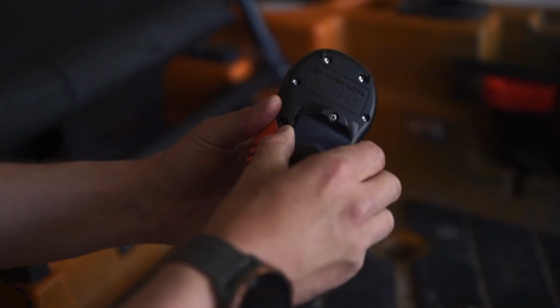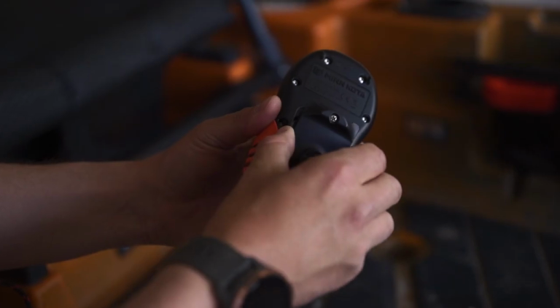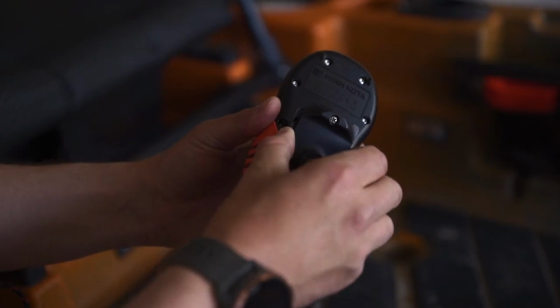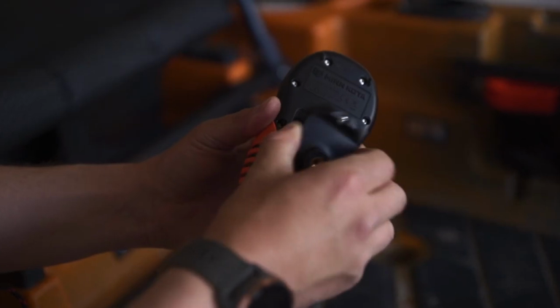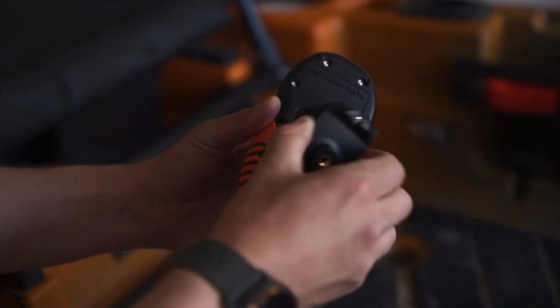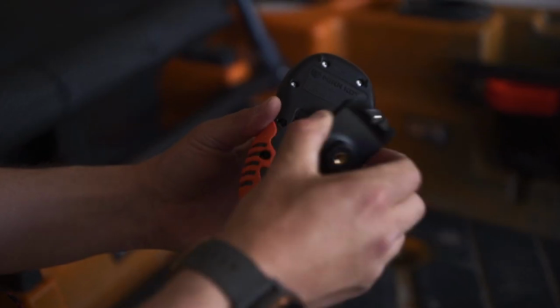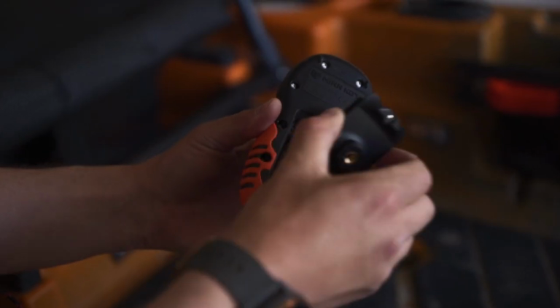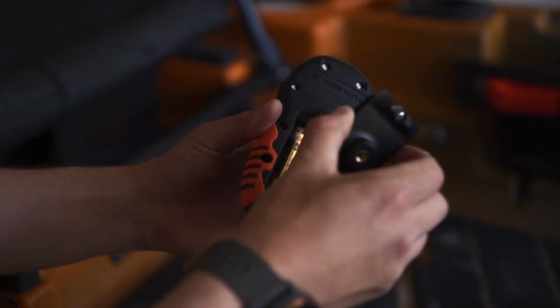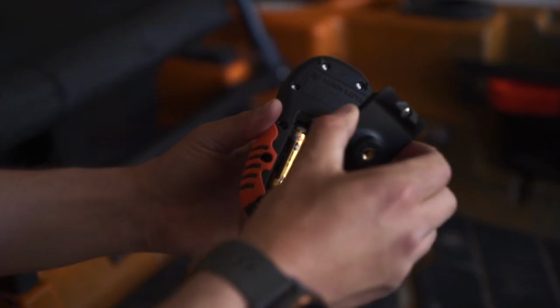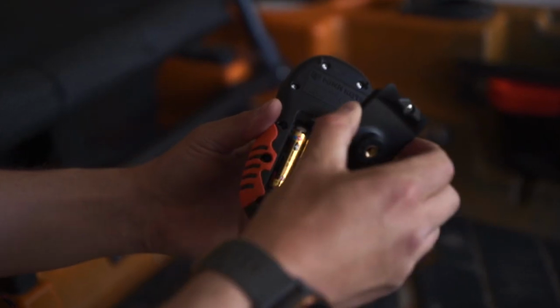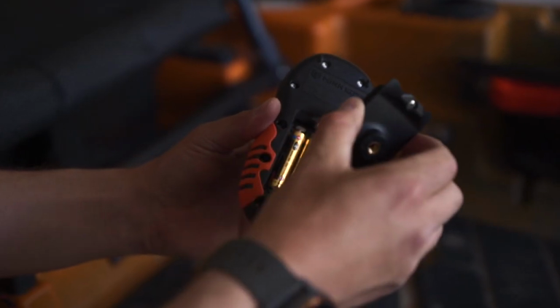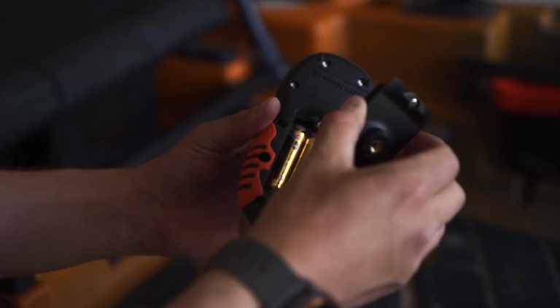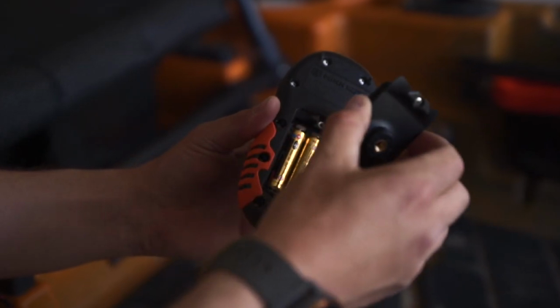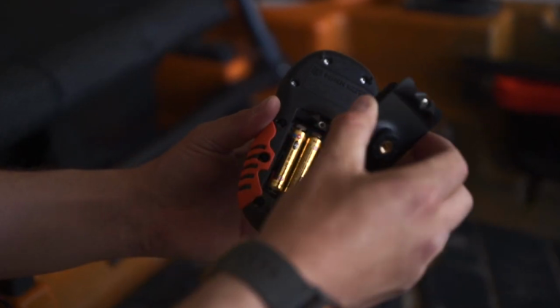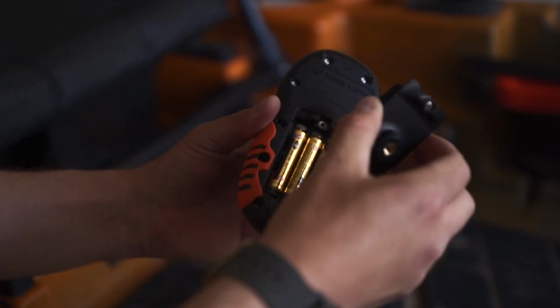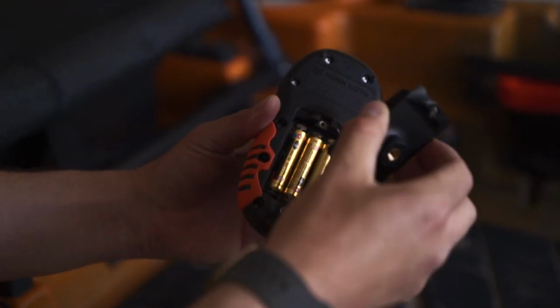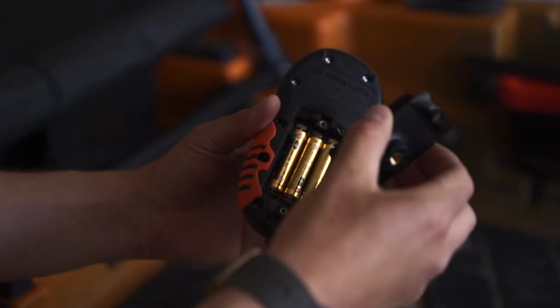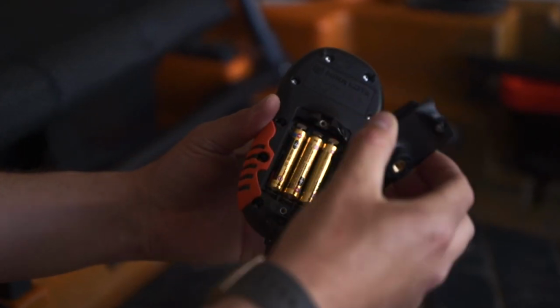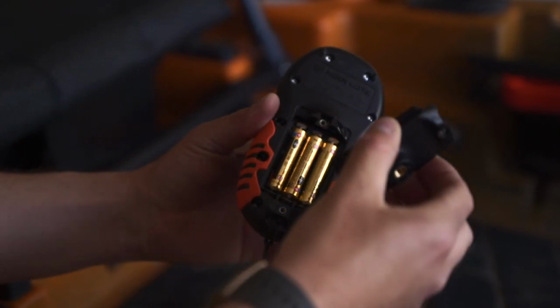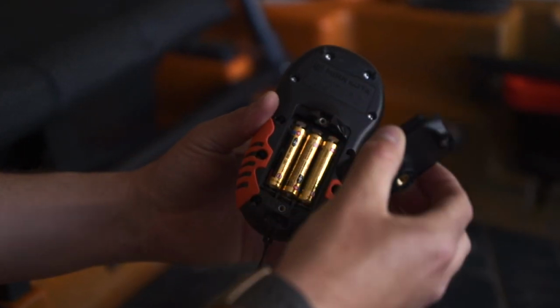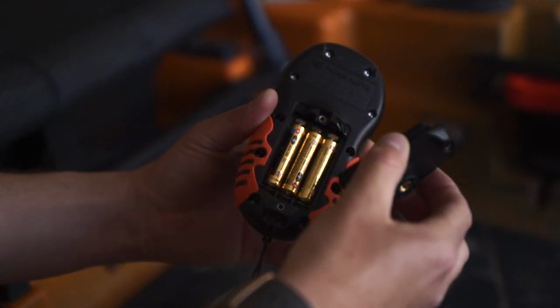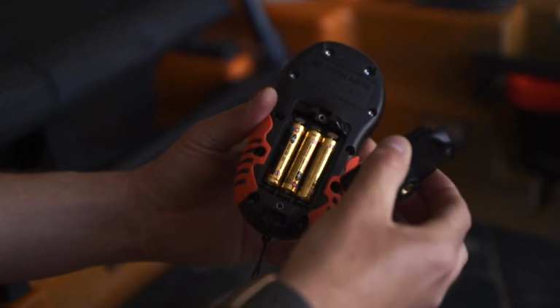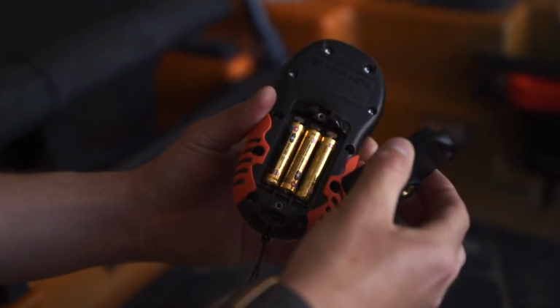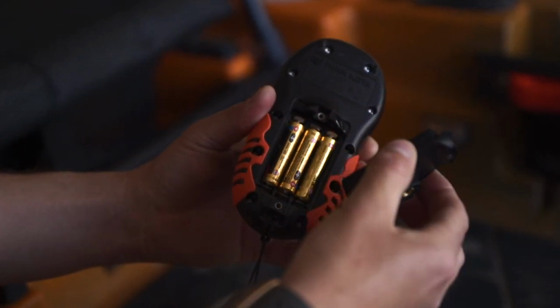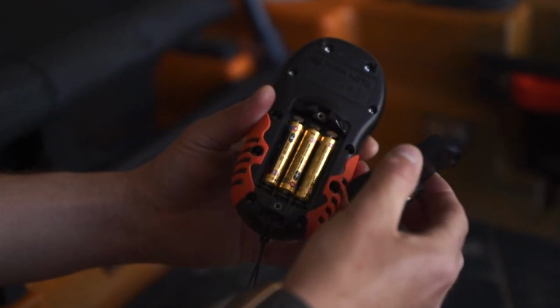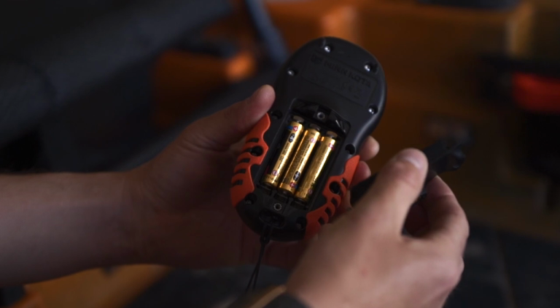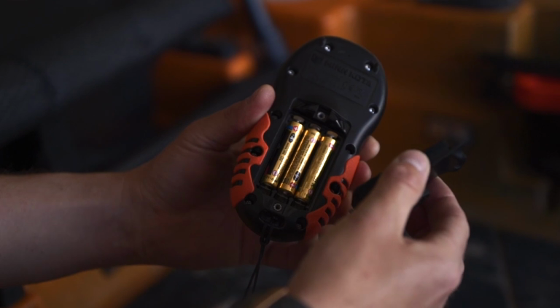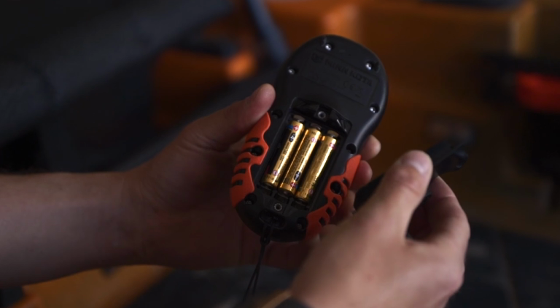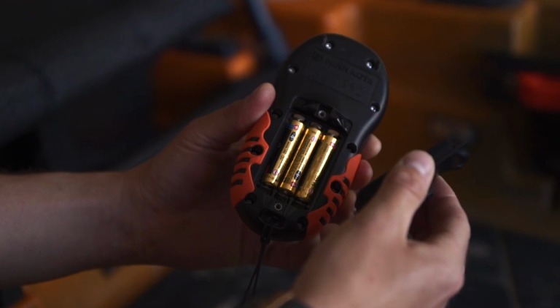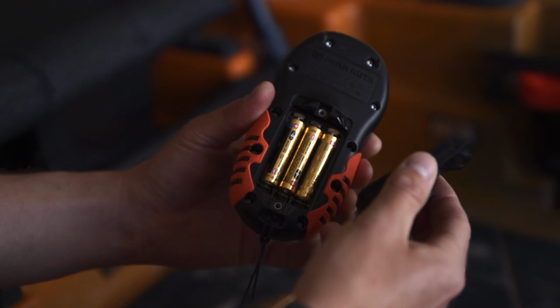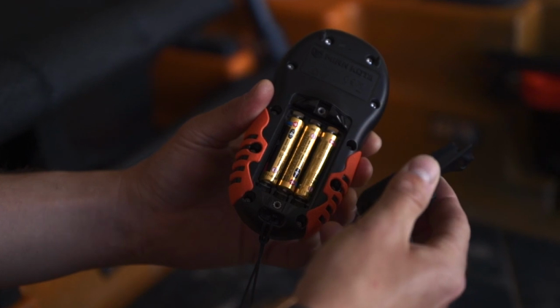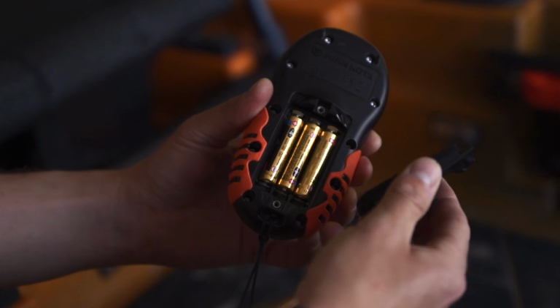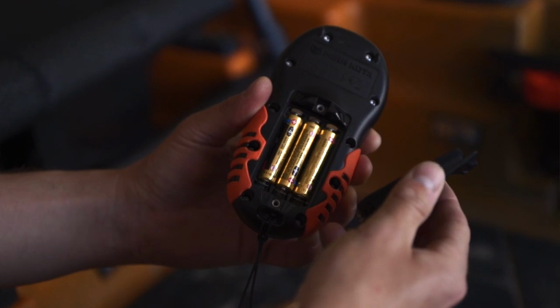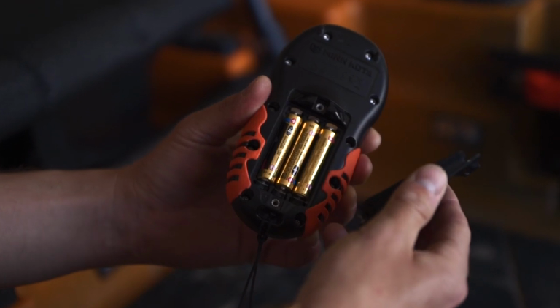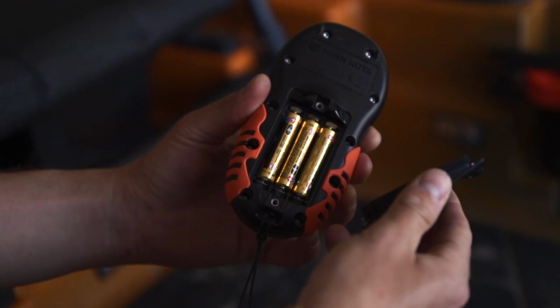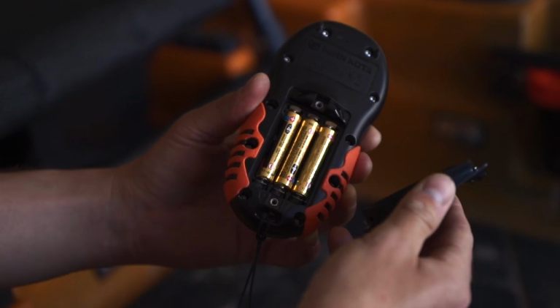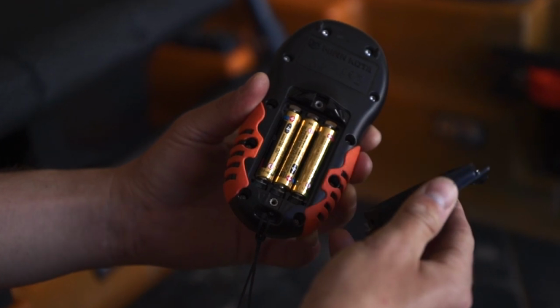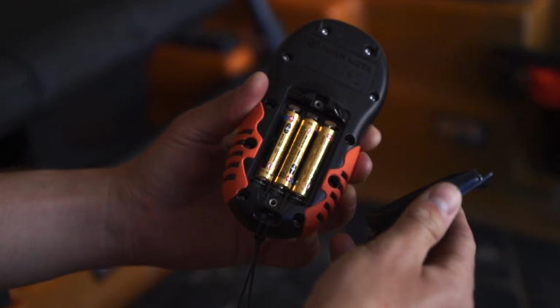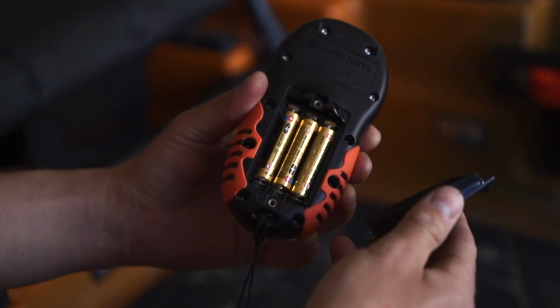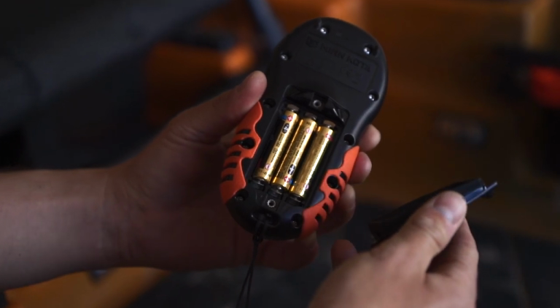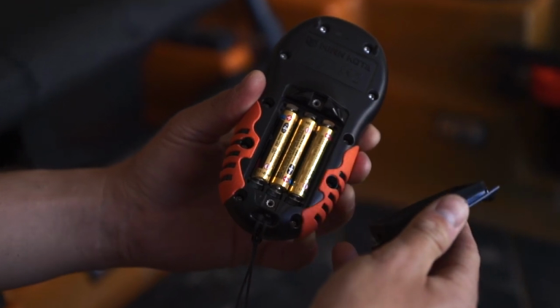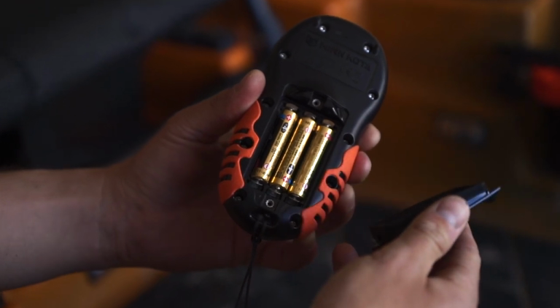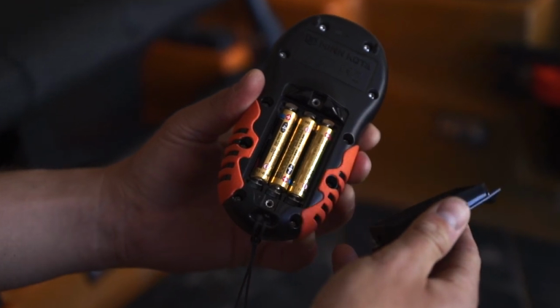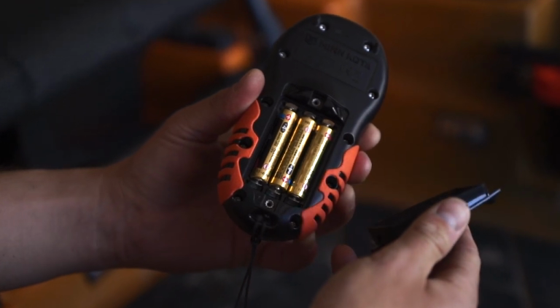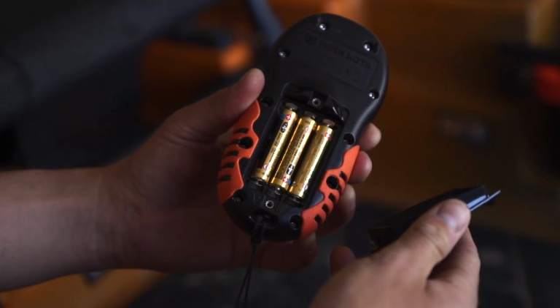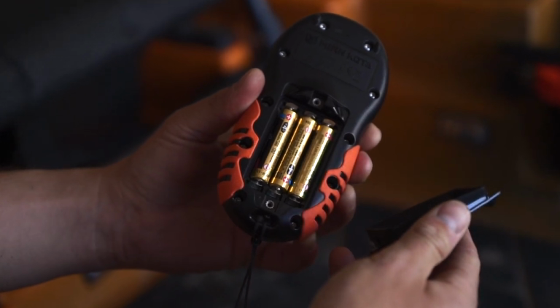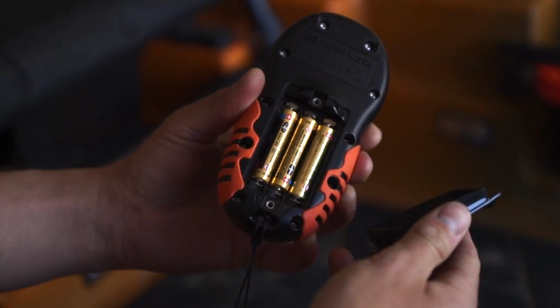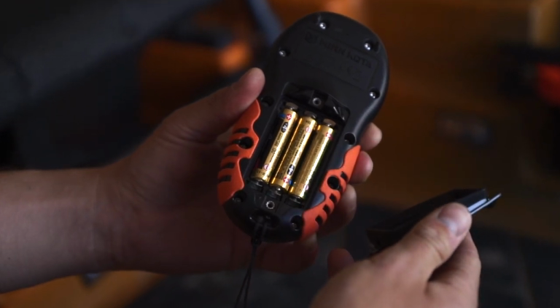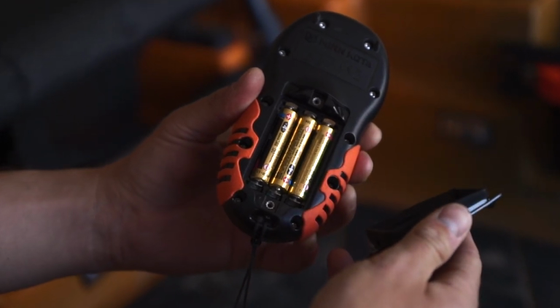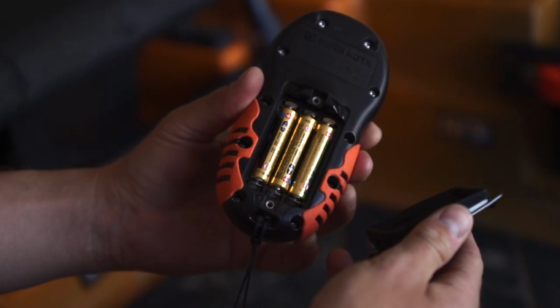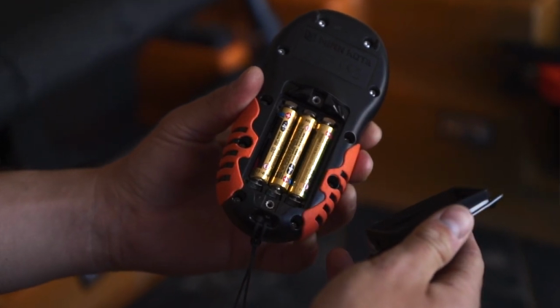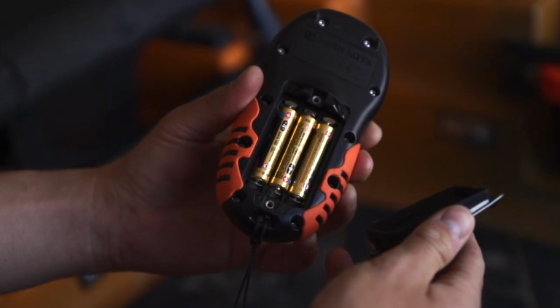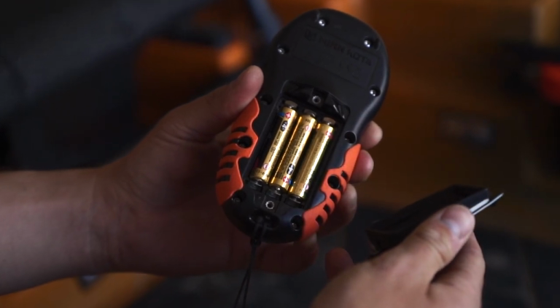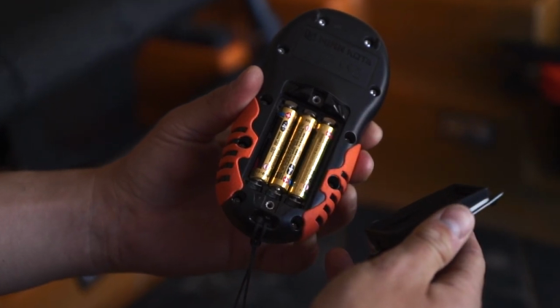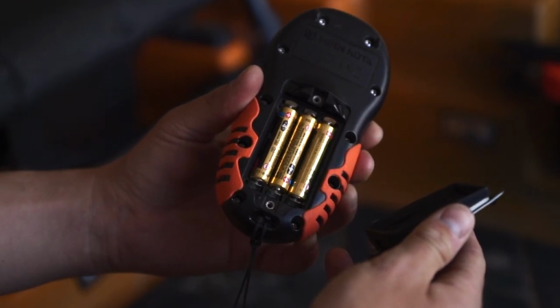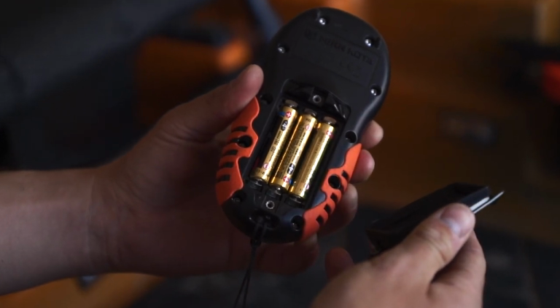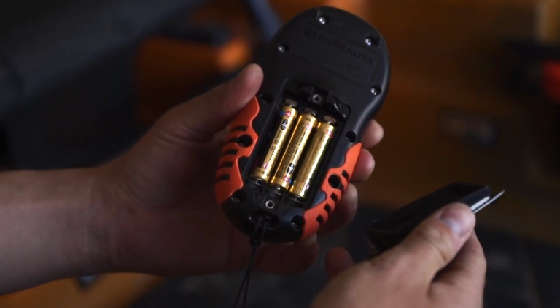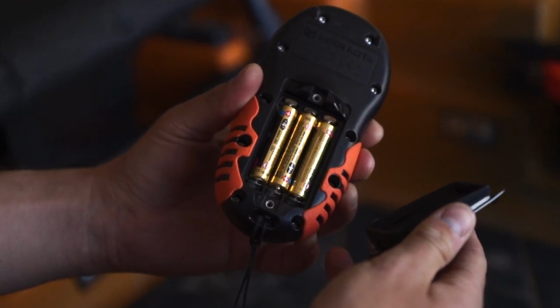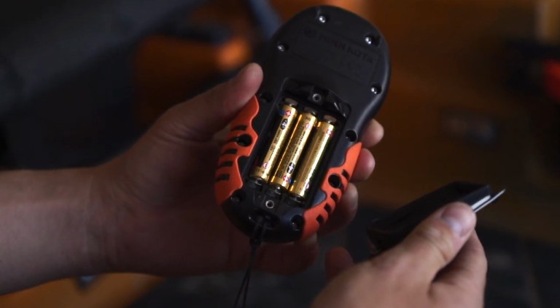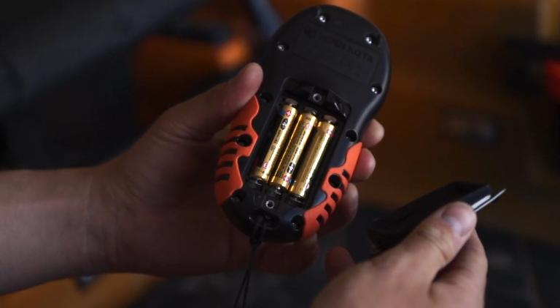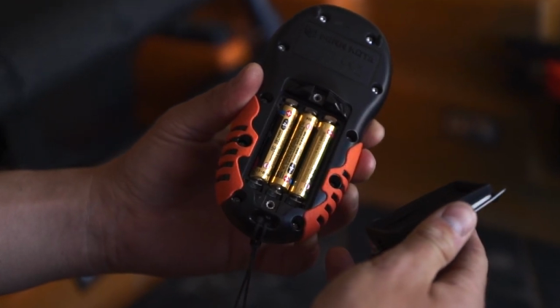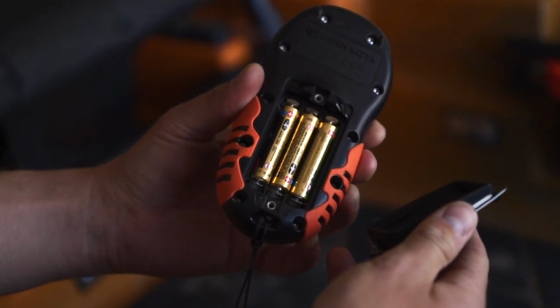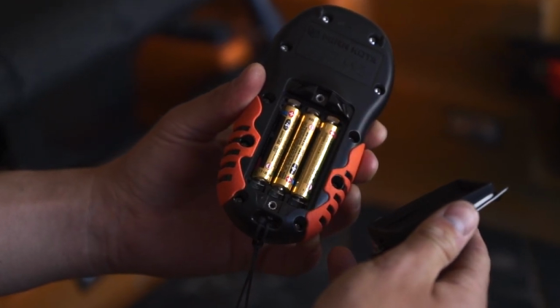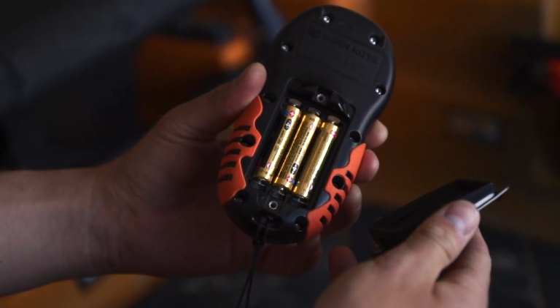The remote takes three AAA batteries. If the batteries die in your remote, all of your personalized settings are saved.